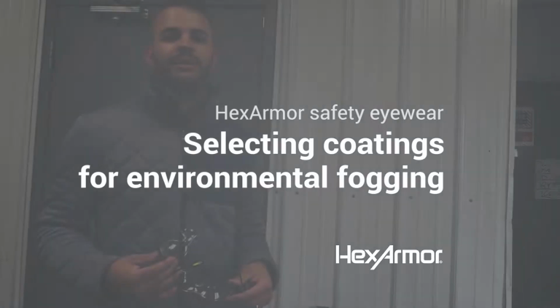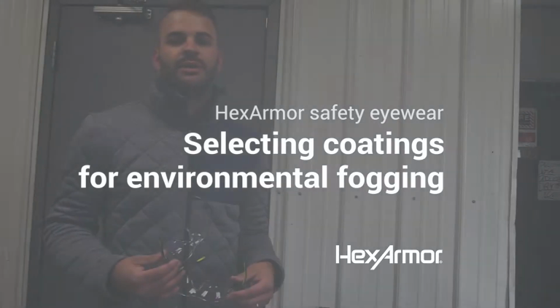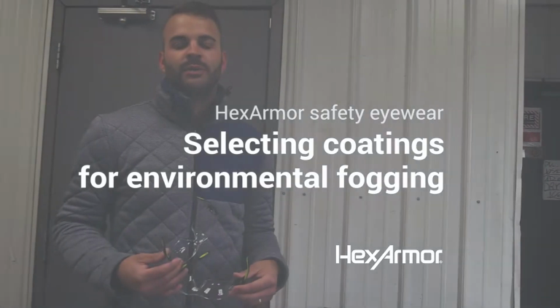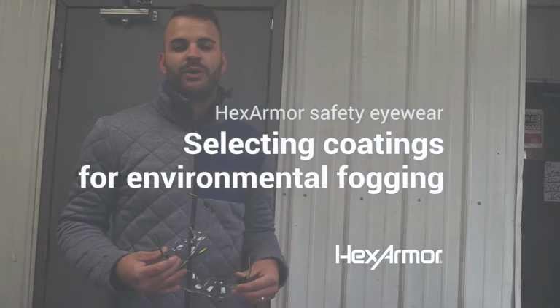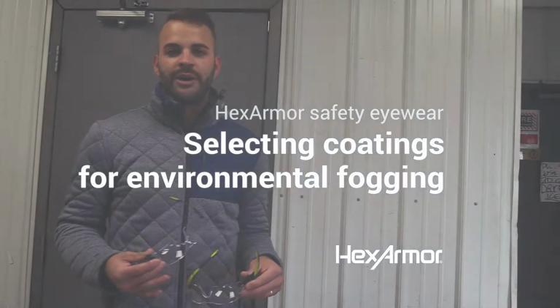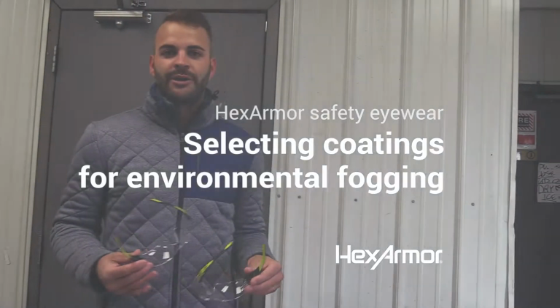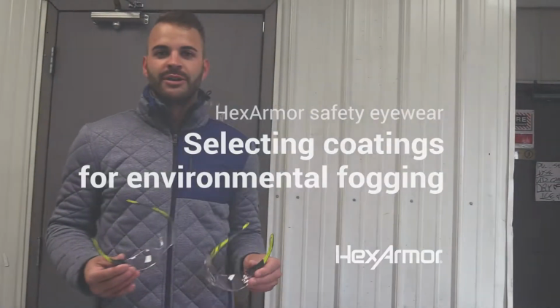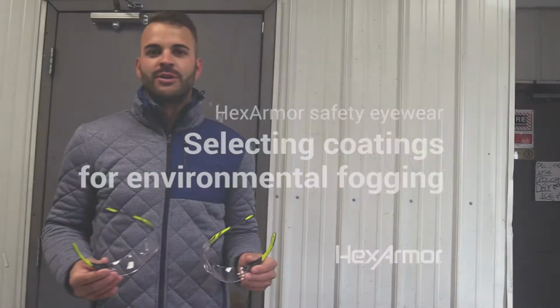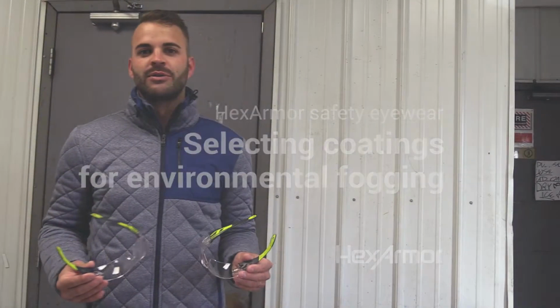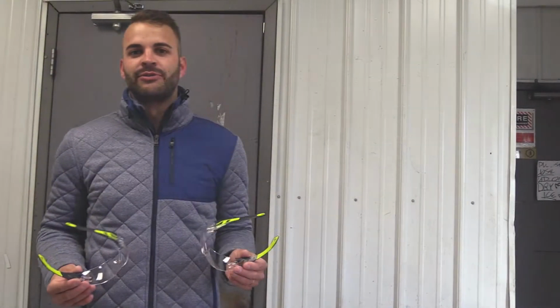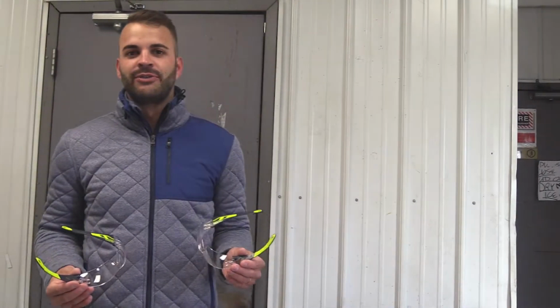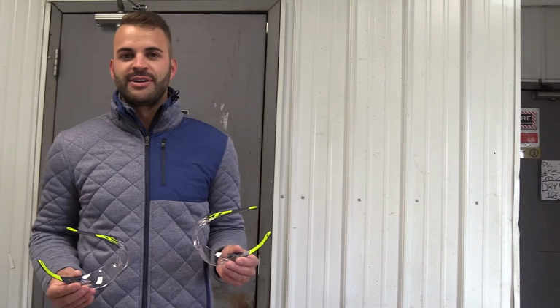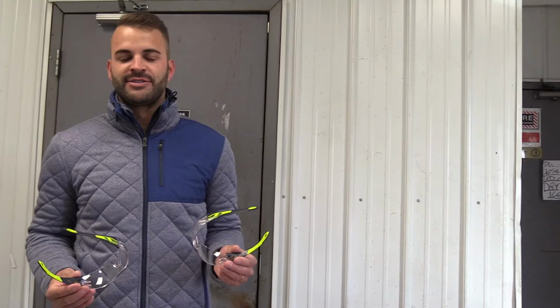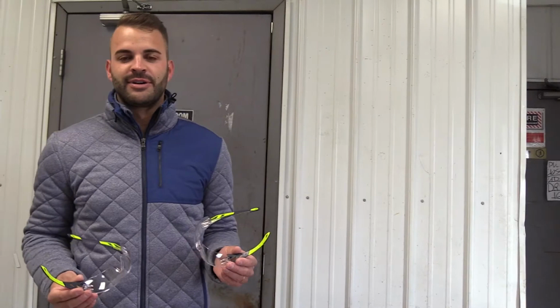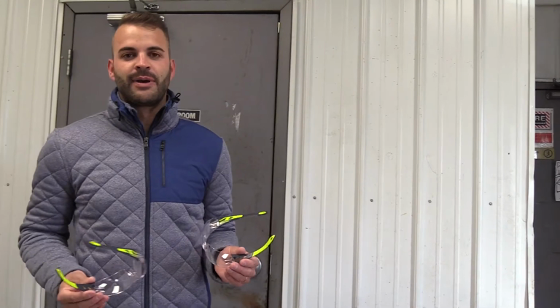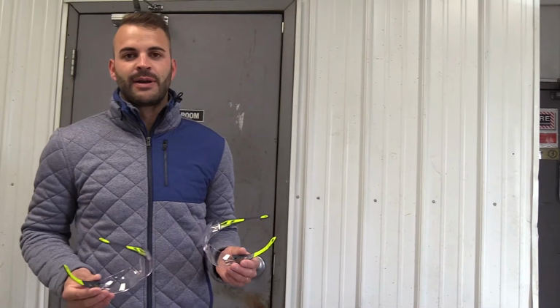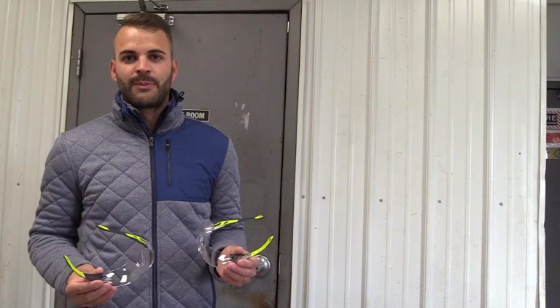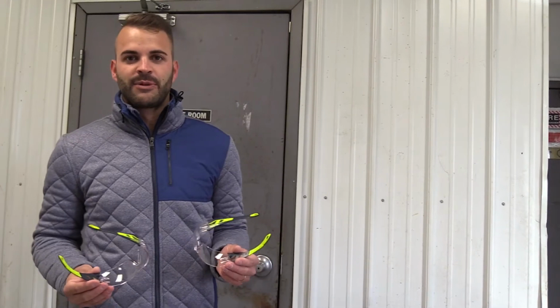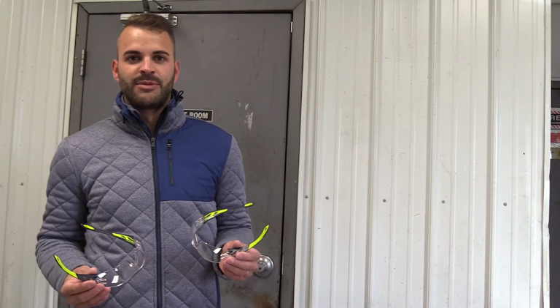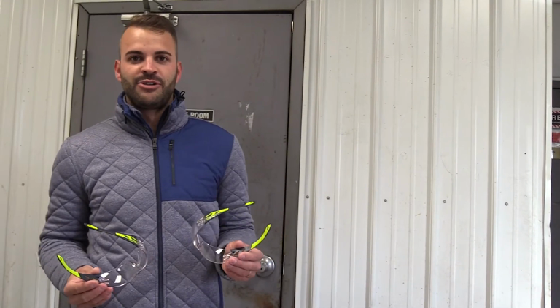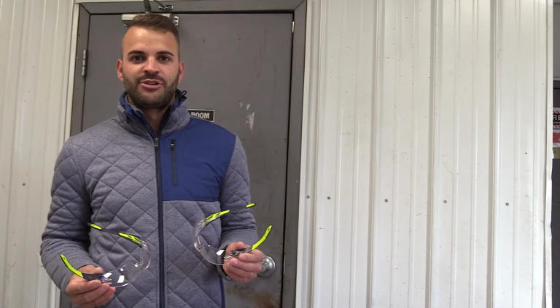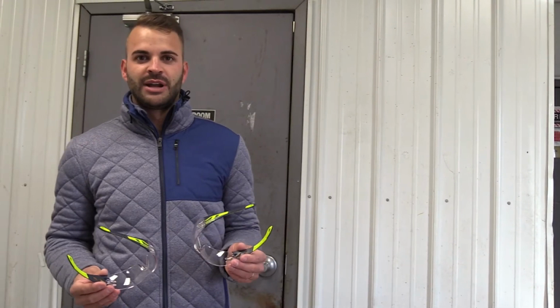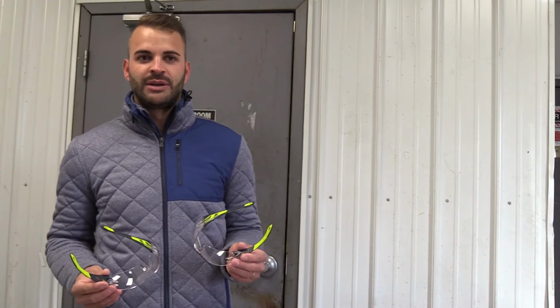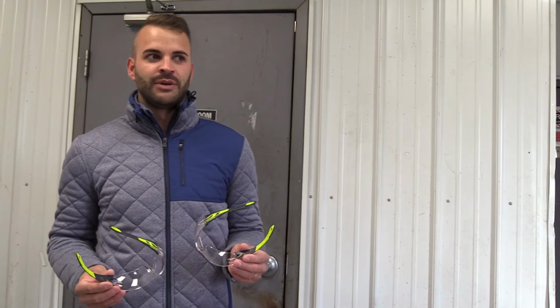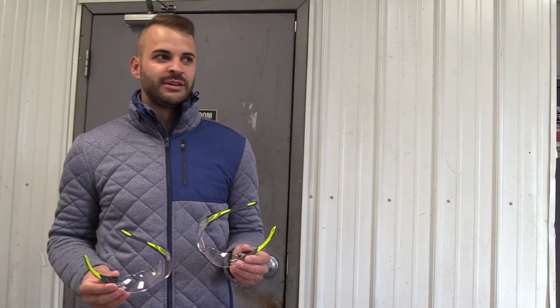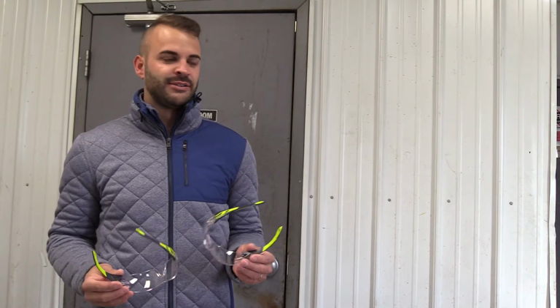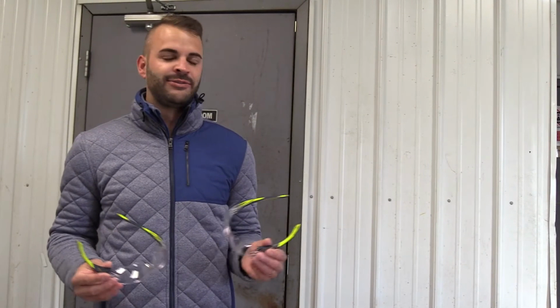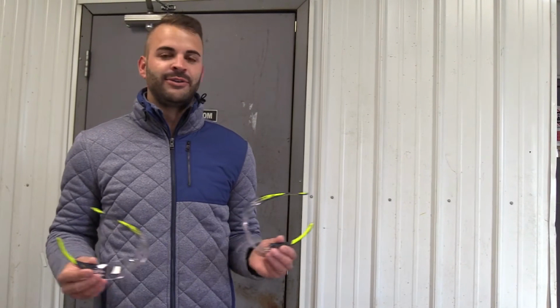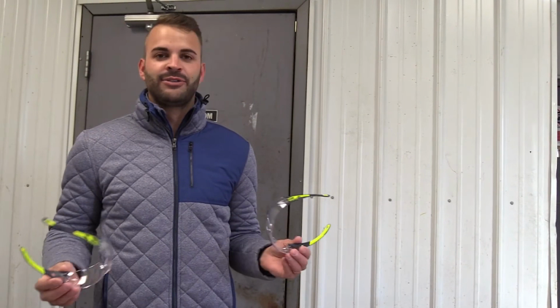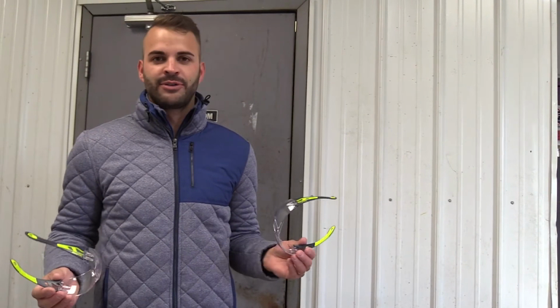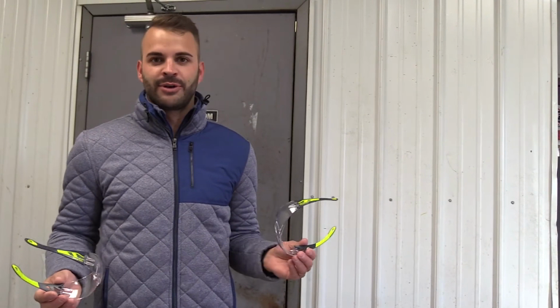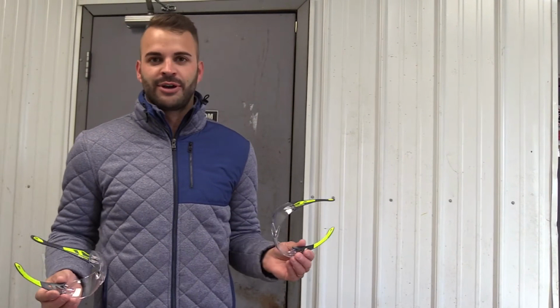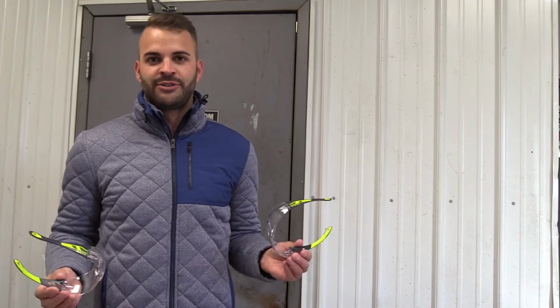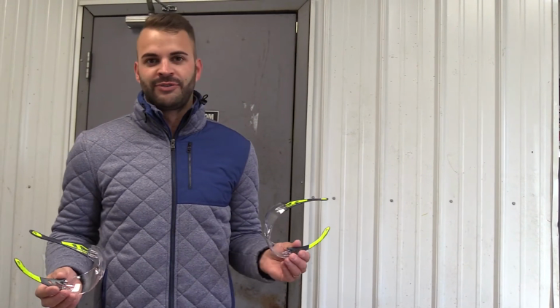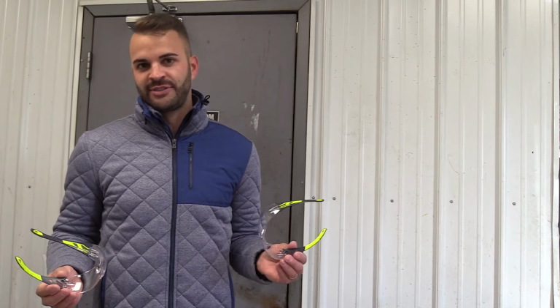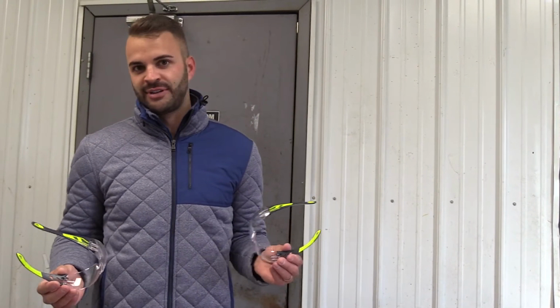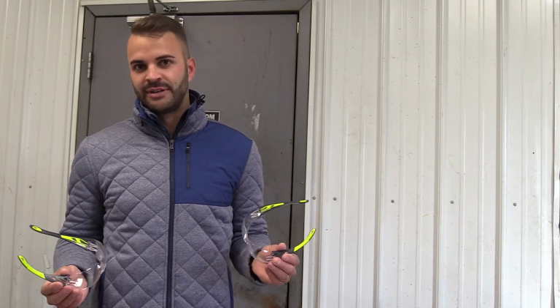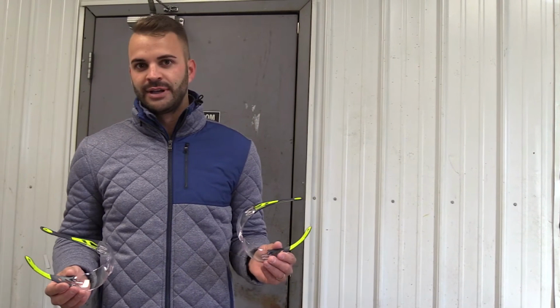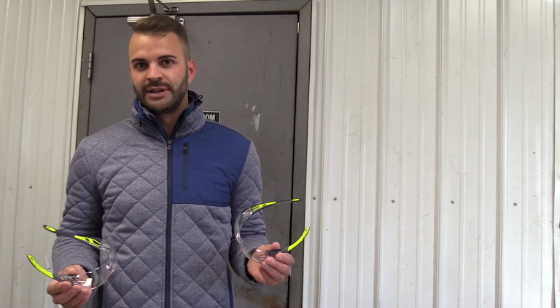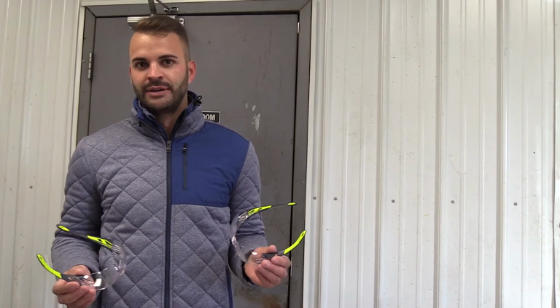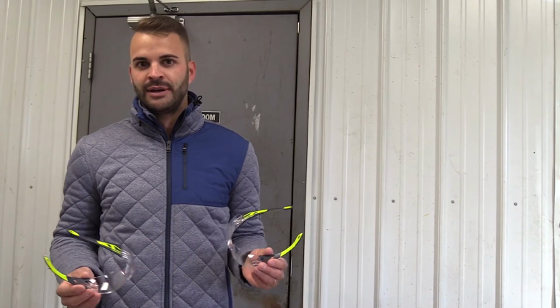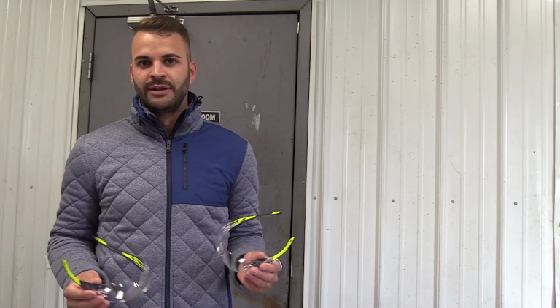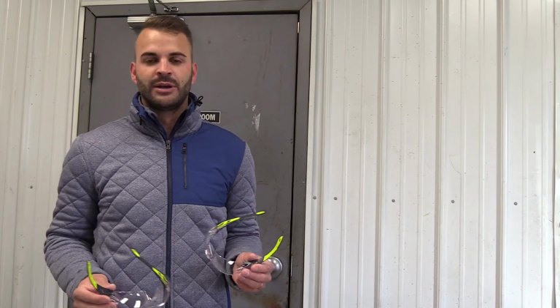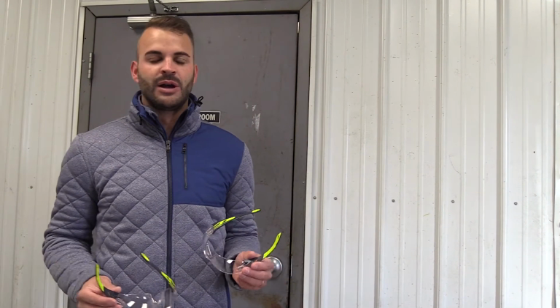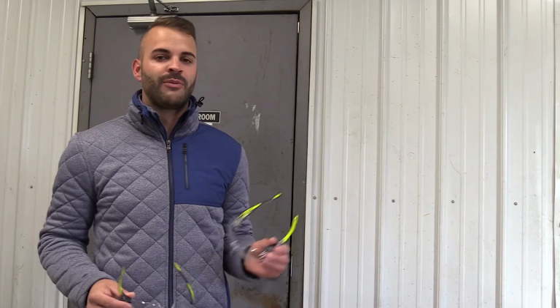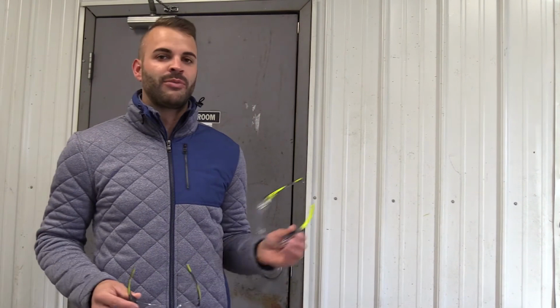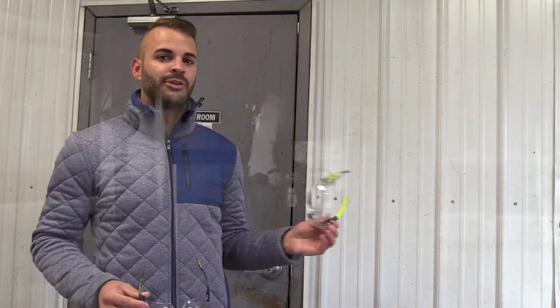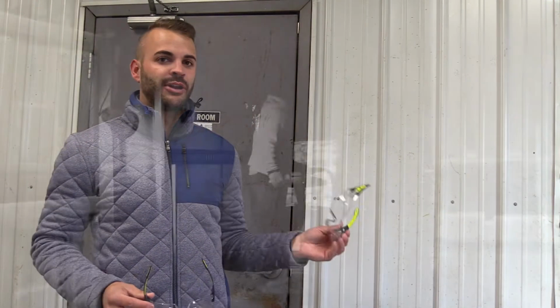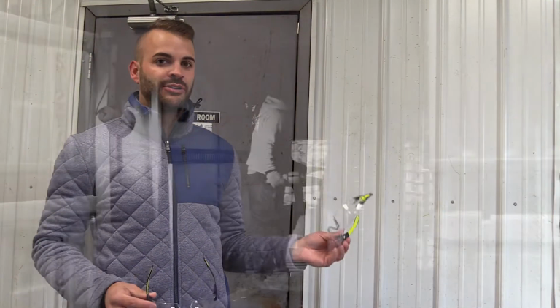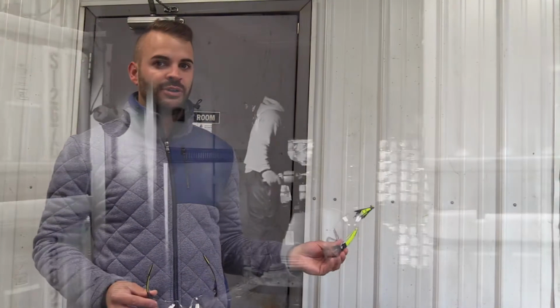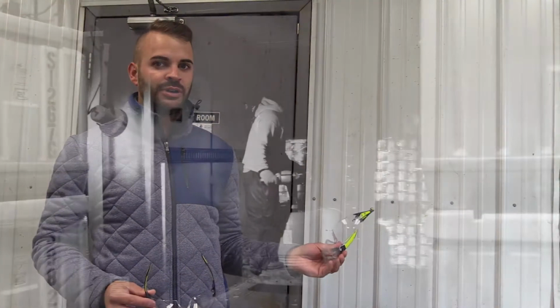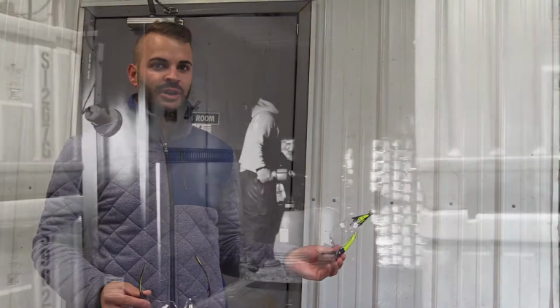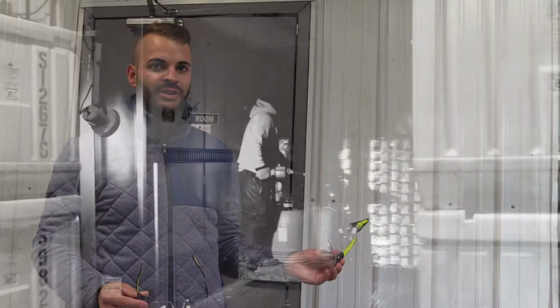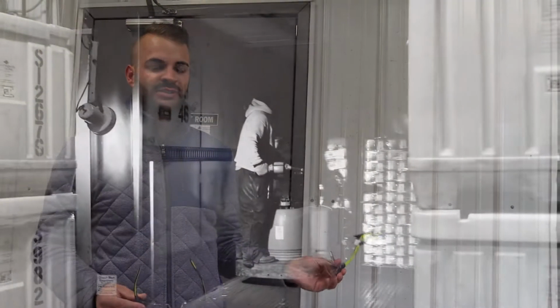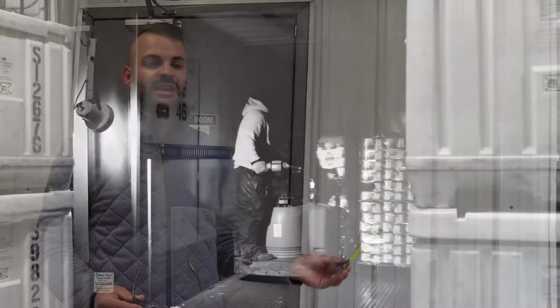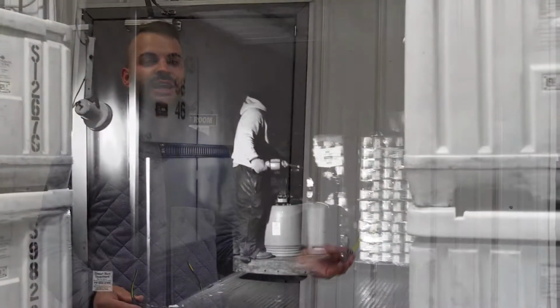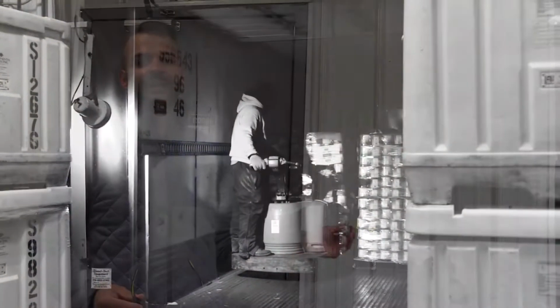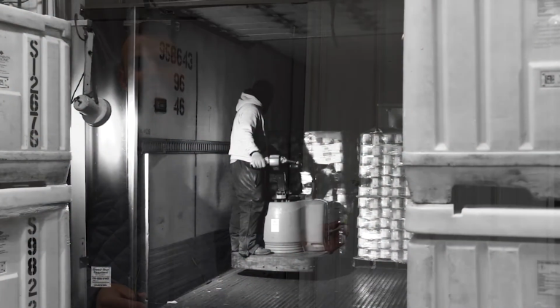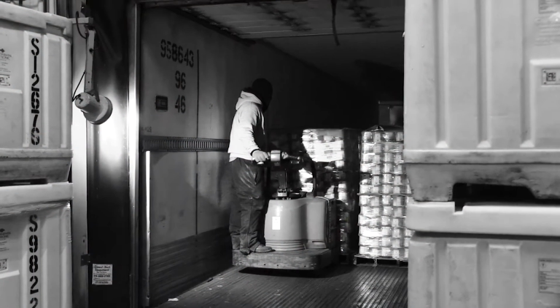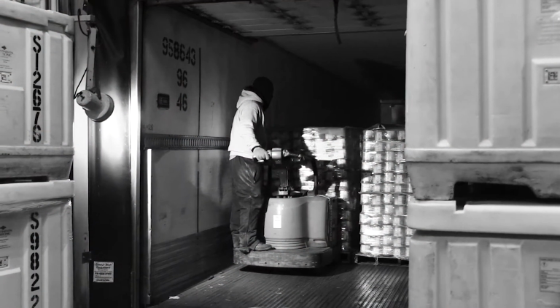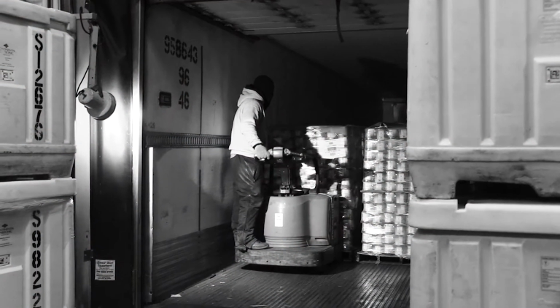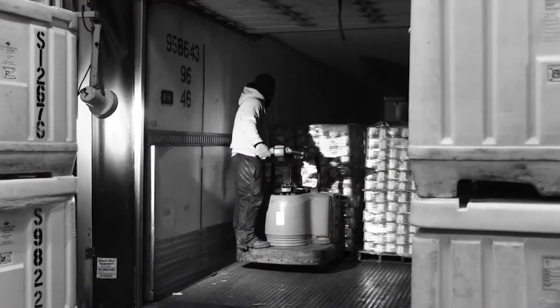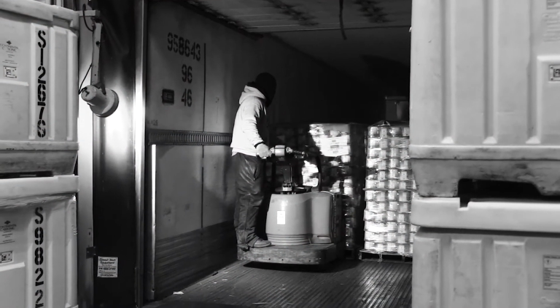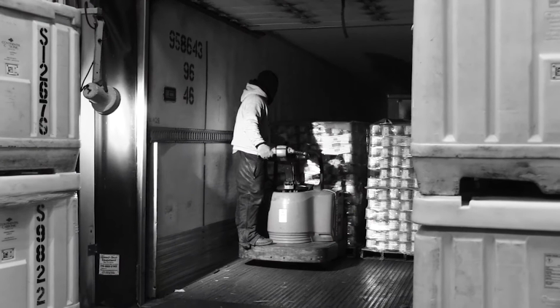We're here at a local freezer in Grand Rapids, Michigan. It's a food storage facility. They go from 32 degrees to negative 20 degrees.